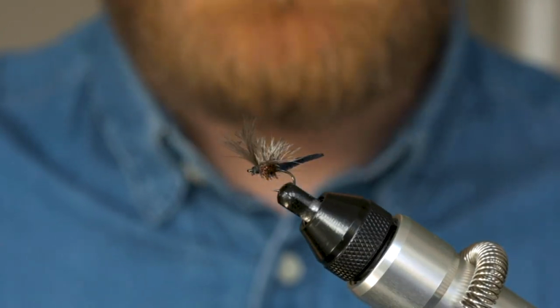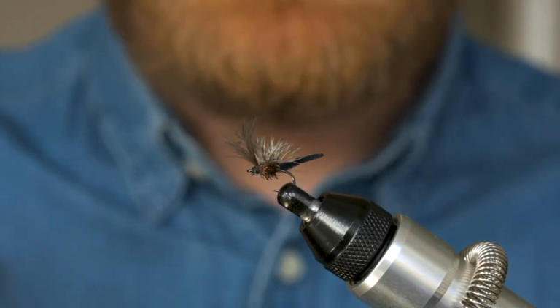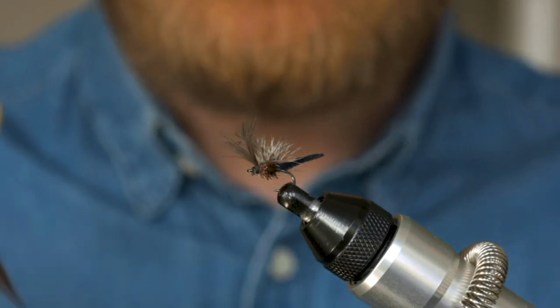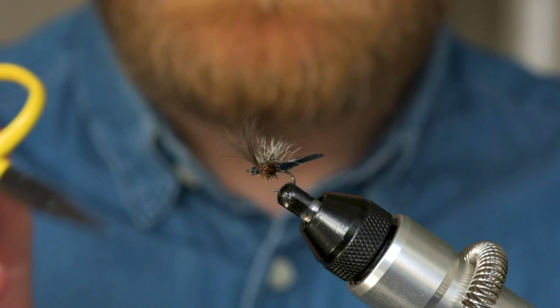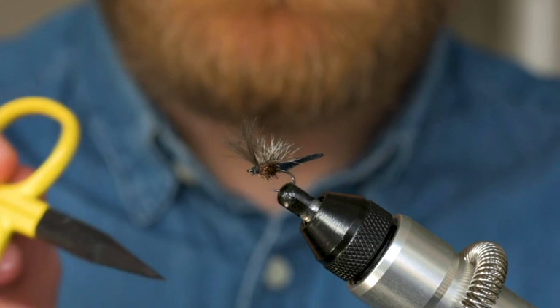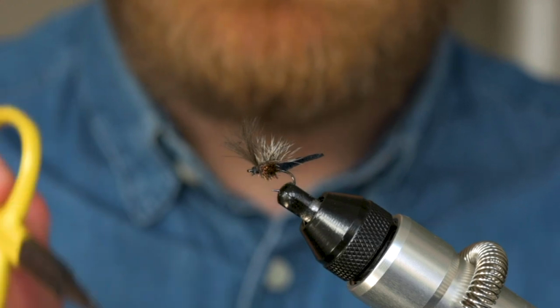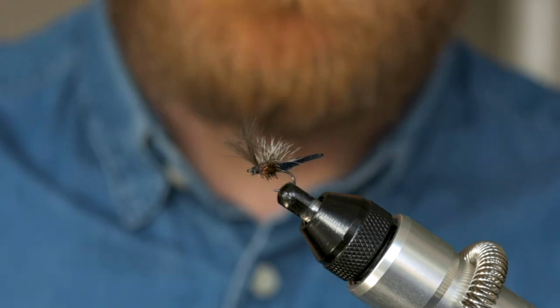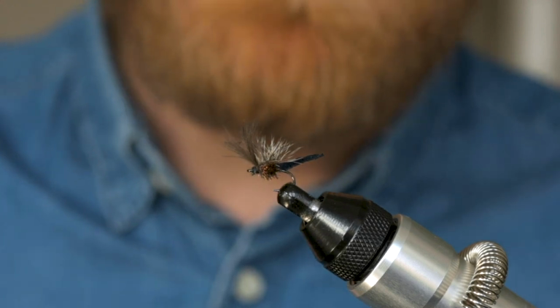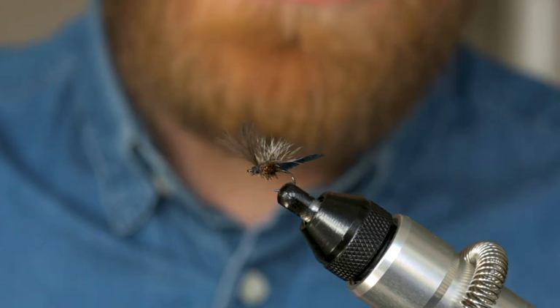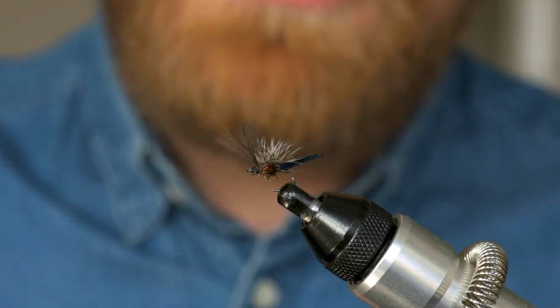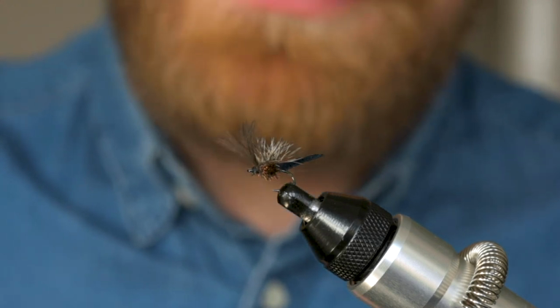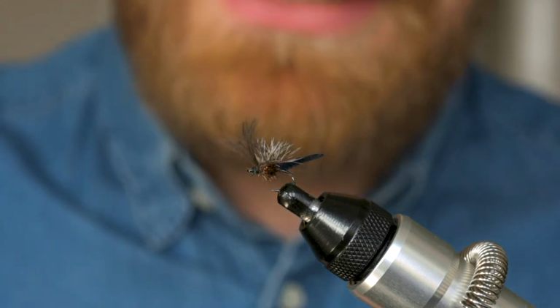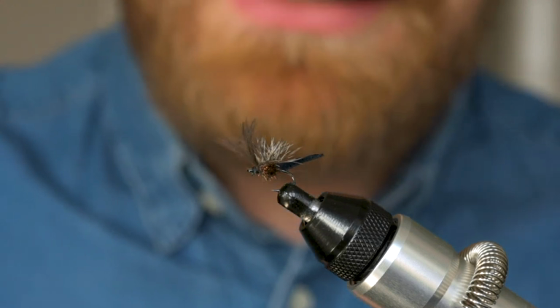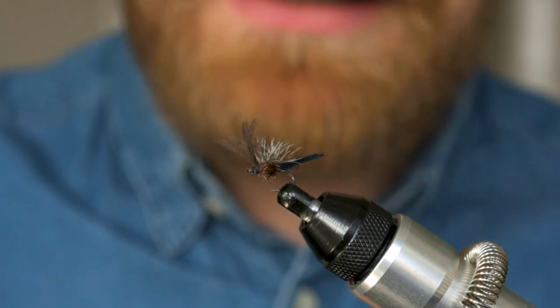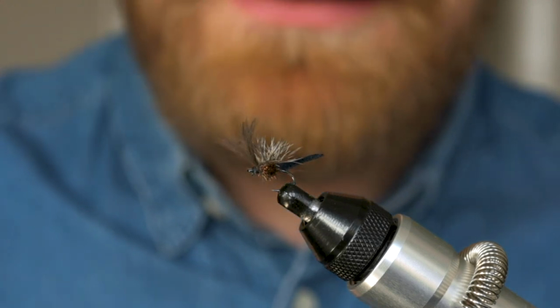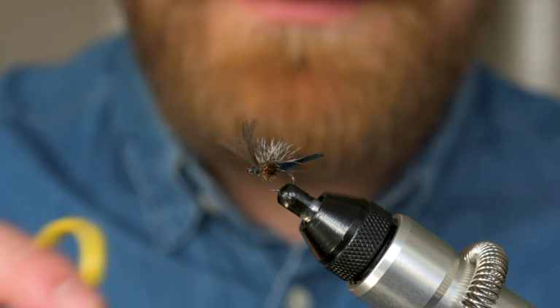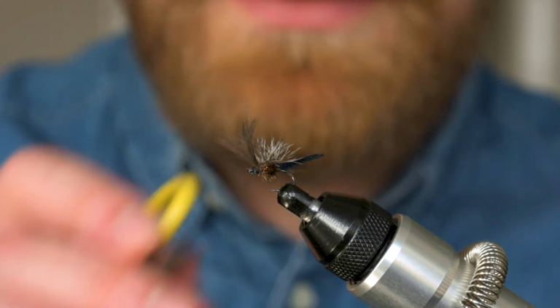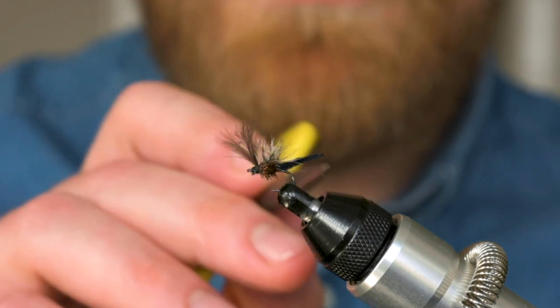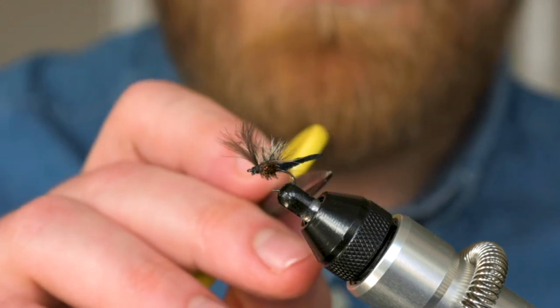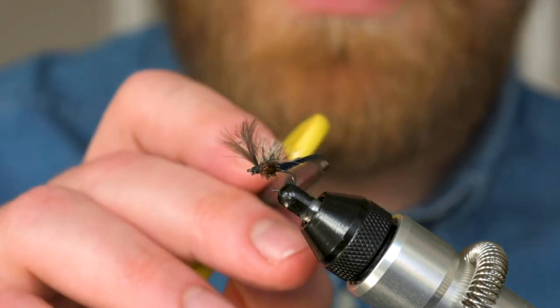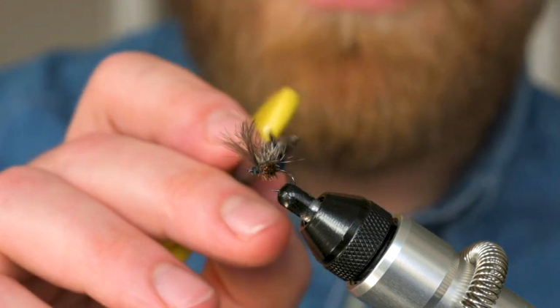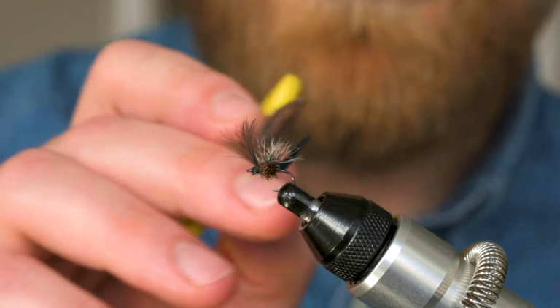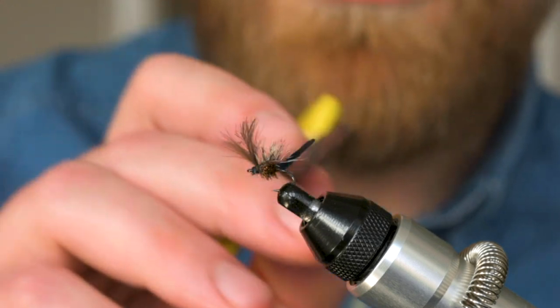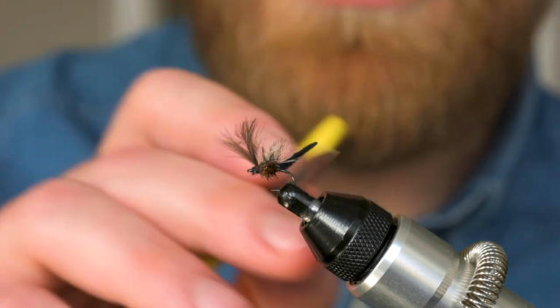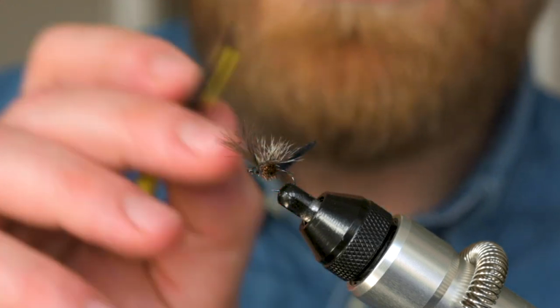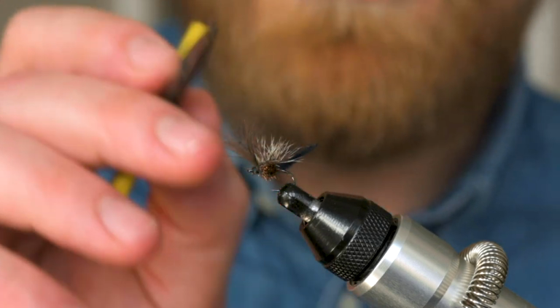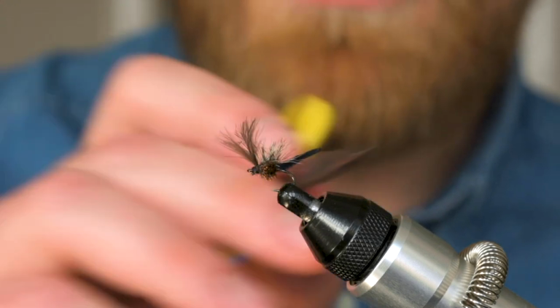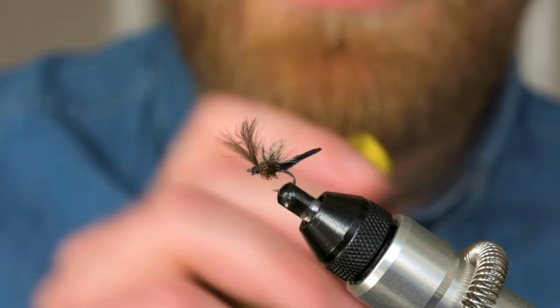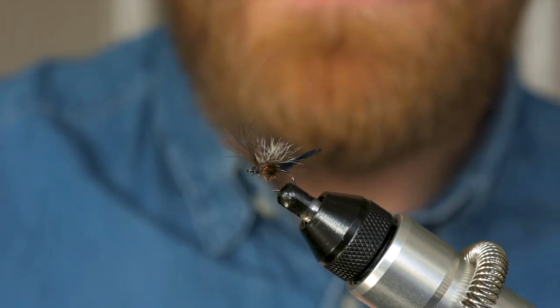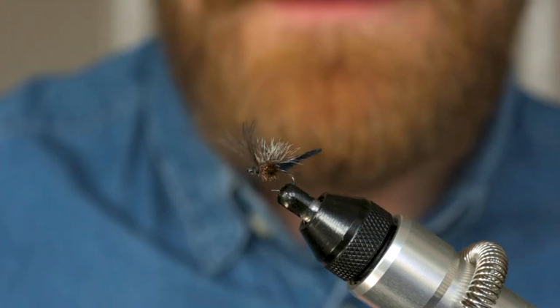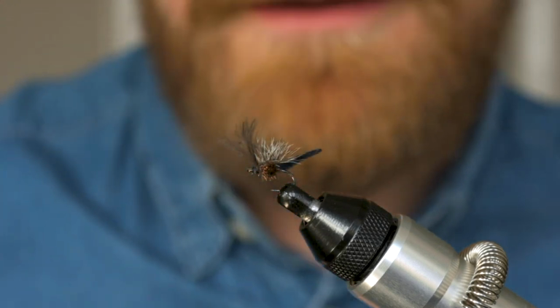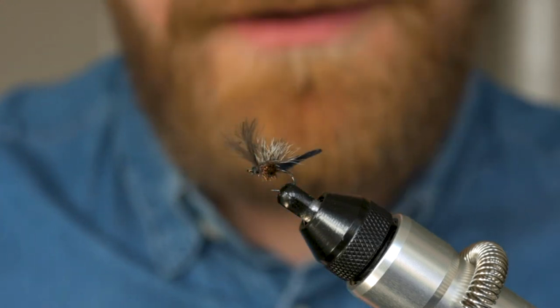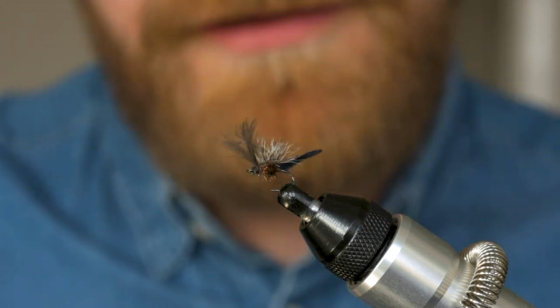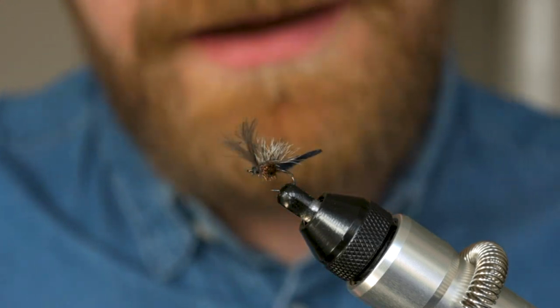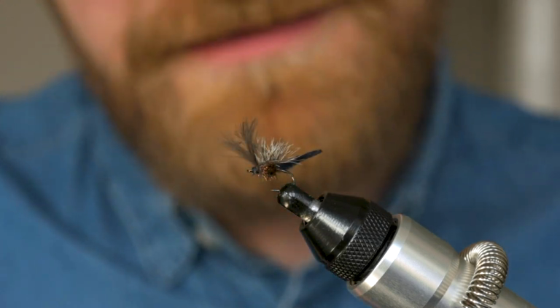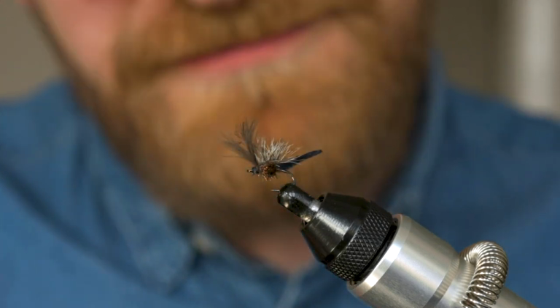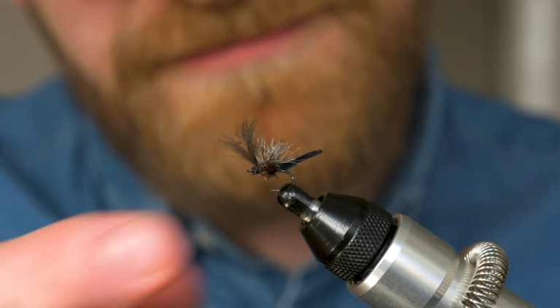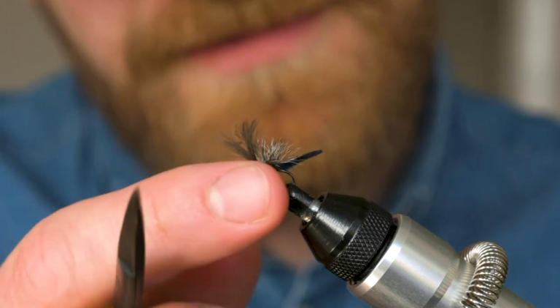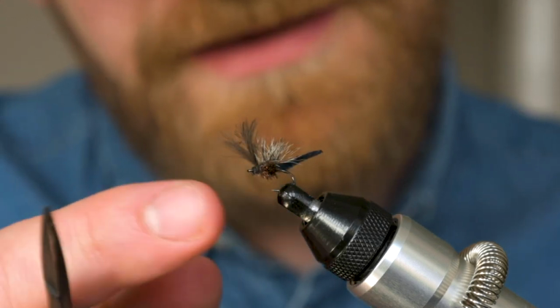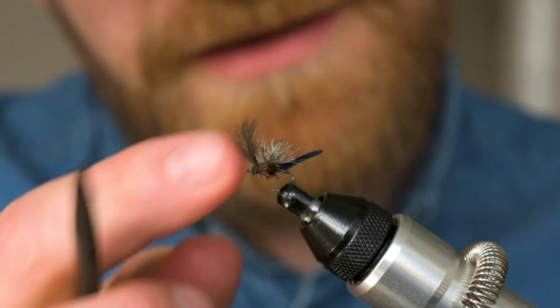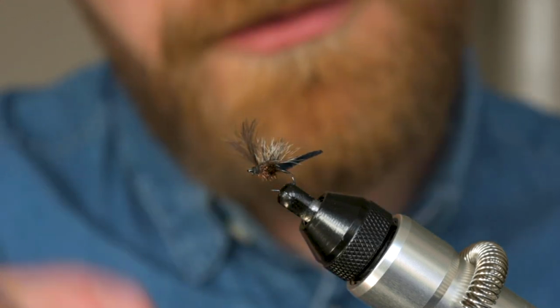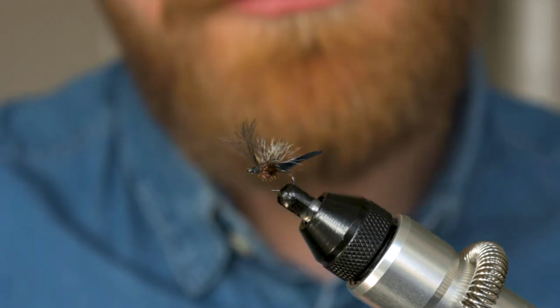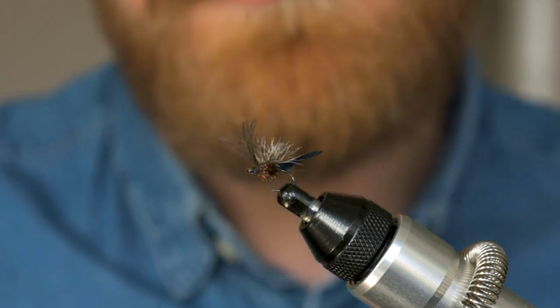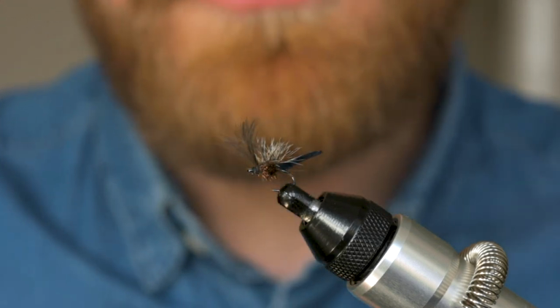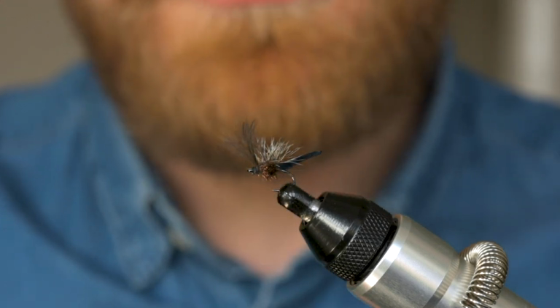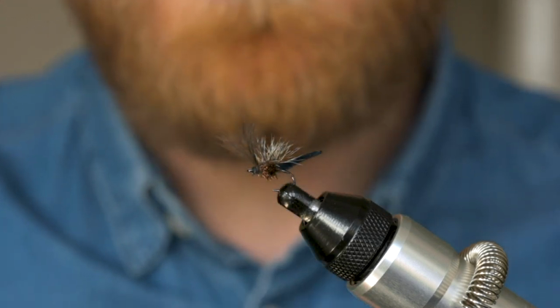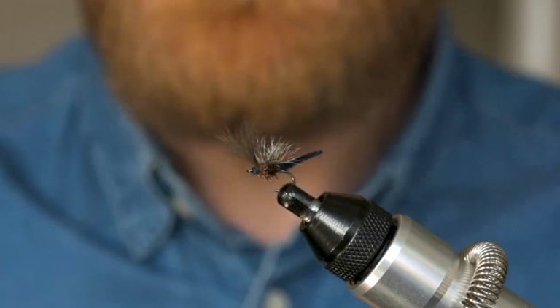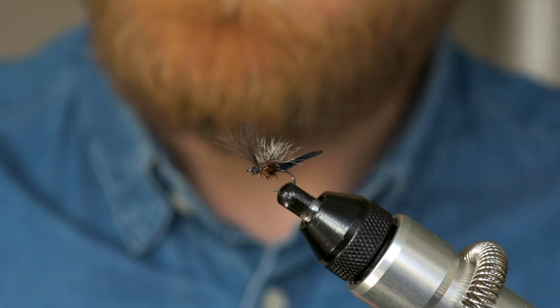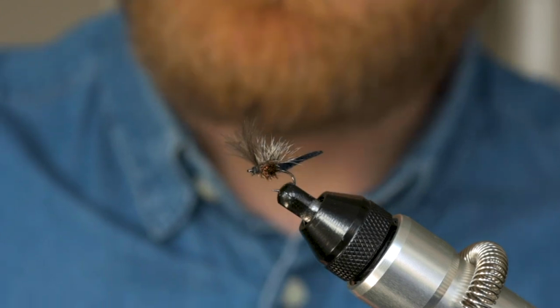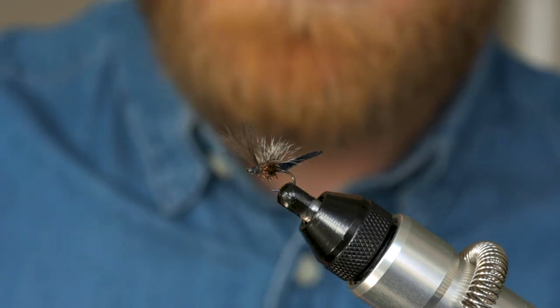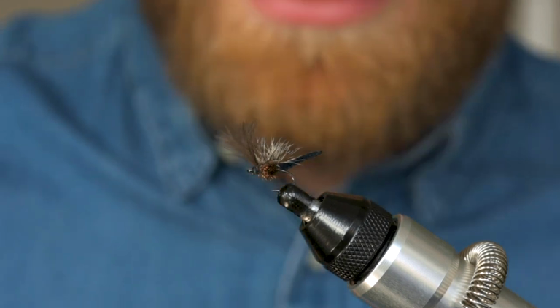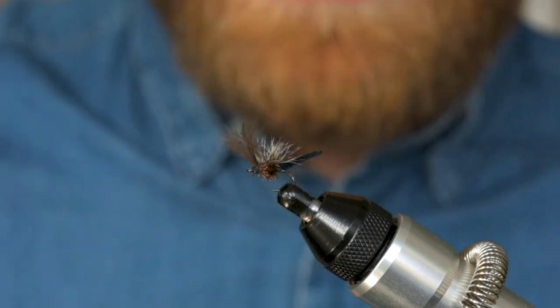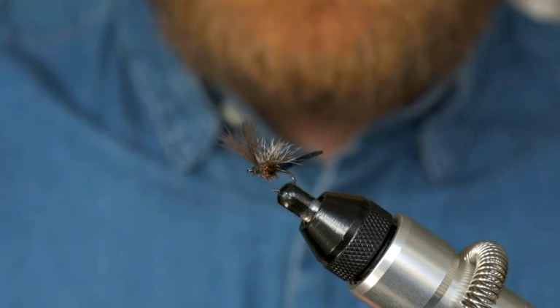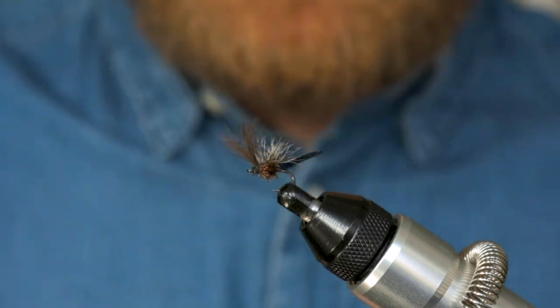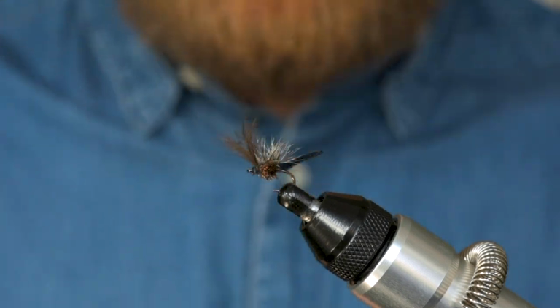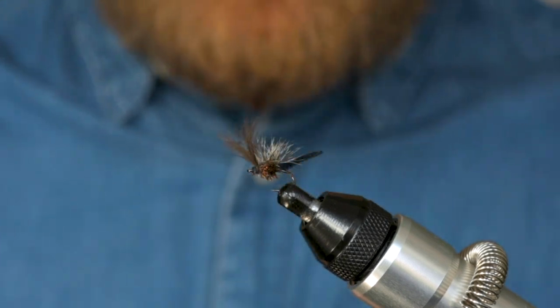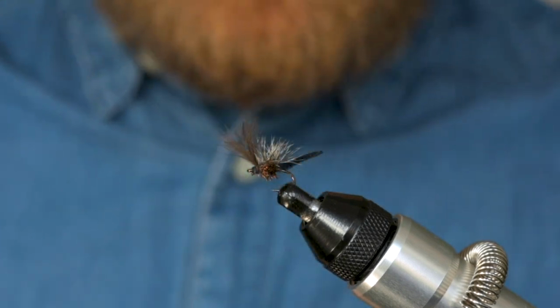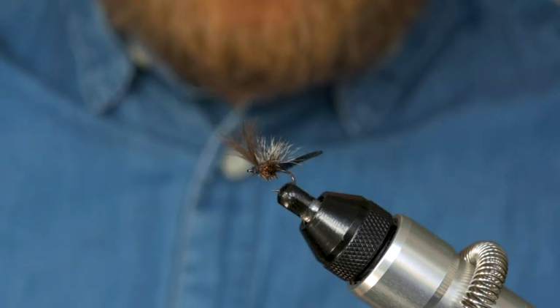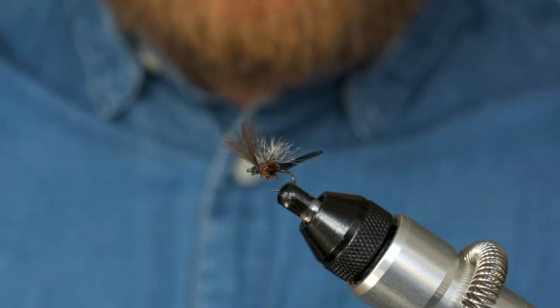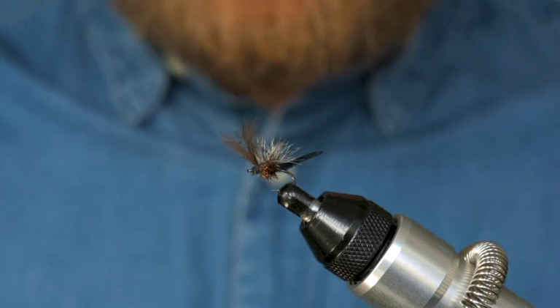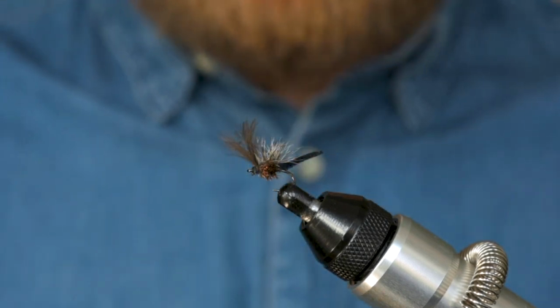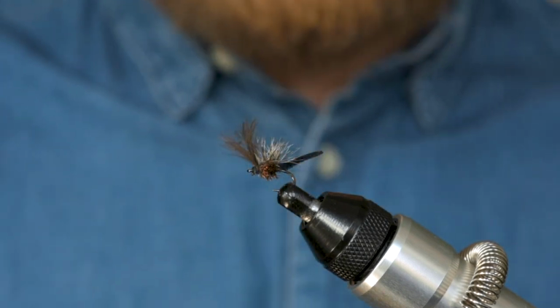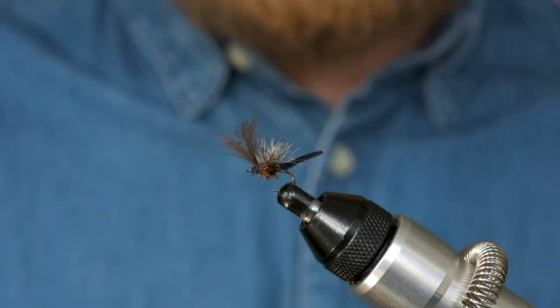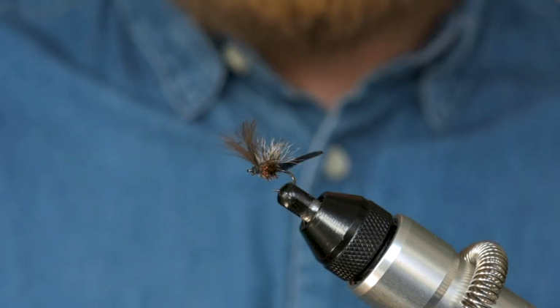So it's an interesting little fly, one that I think can be really effective, and without further ado I'll just dive in and start tying it for you.